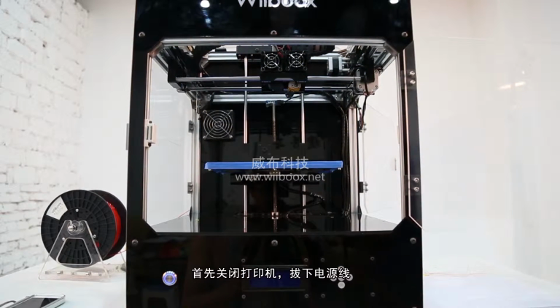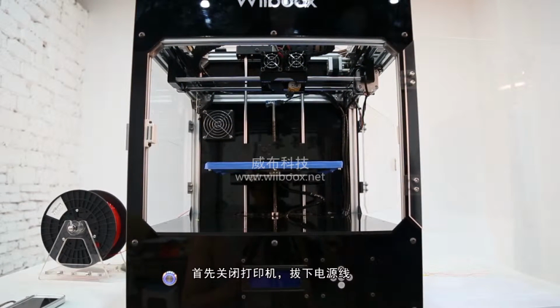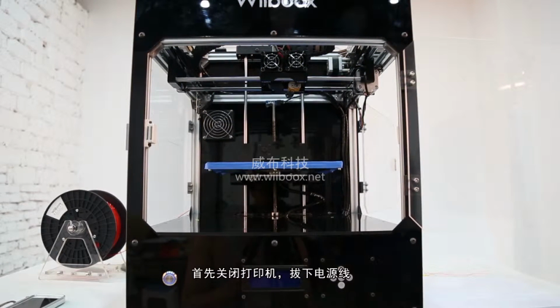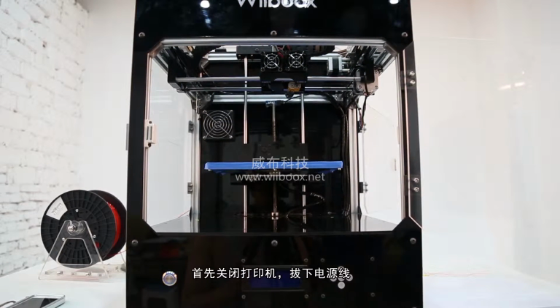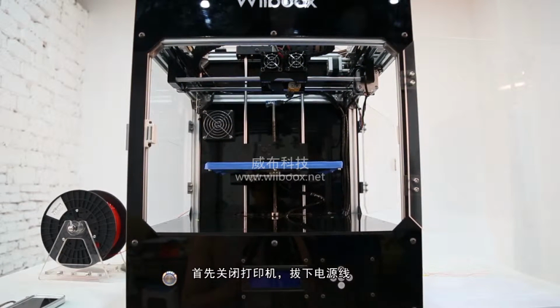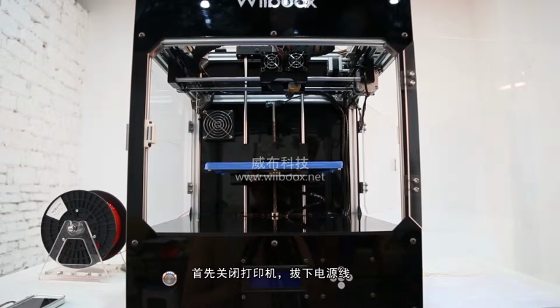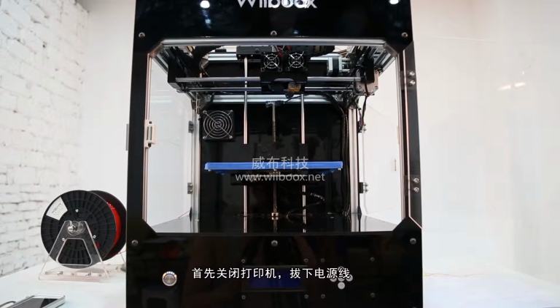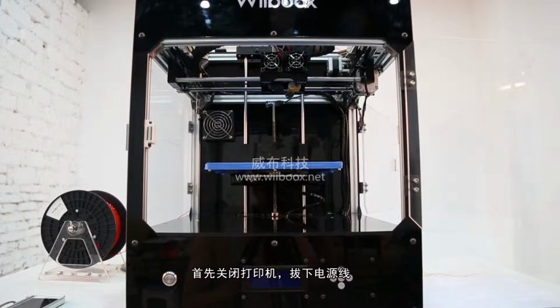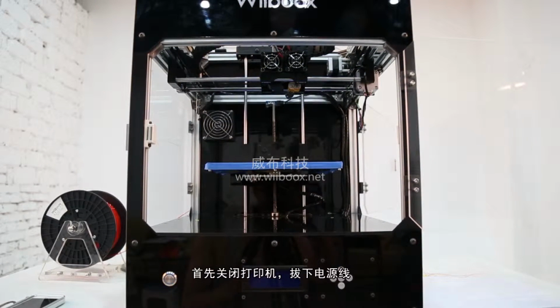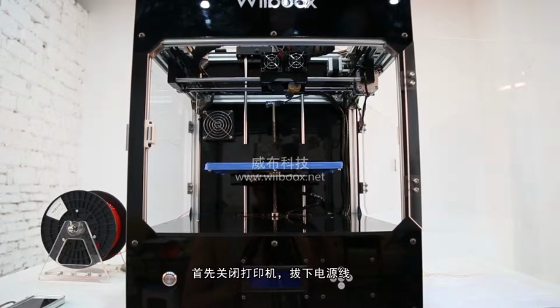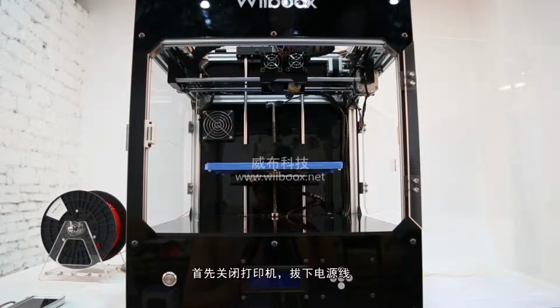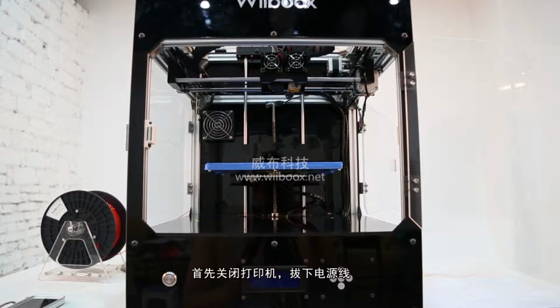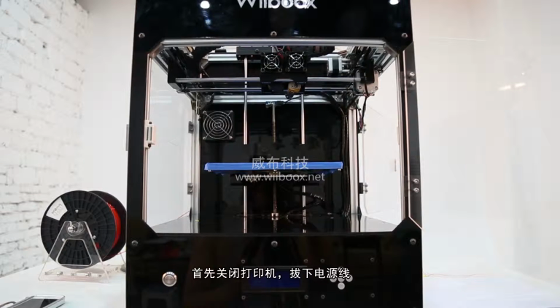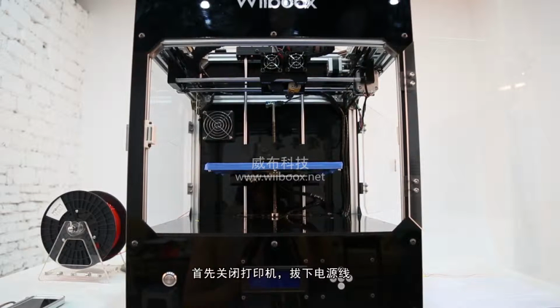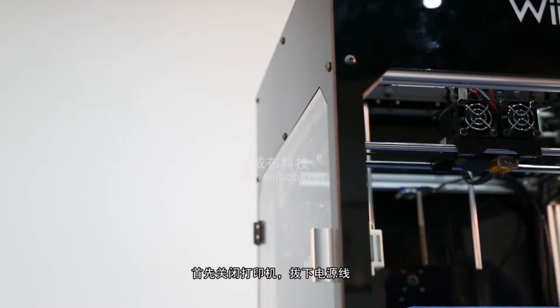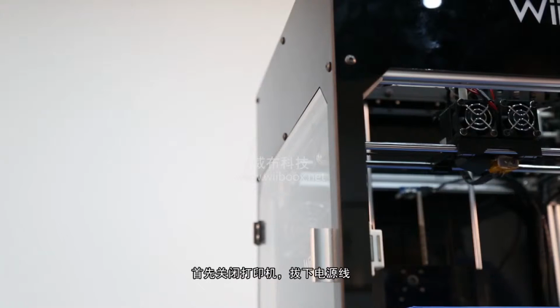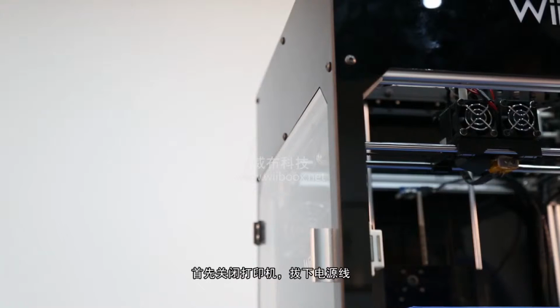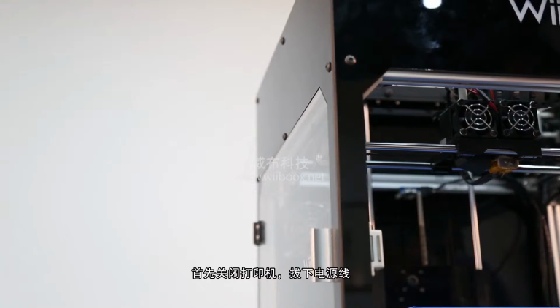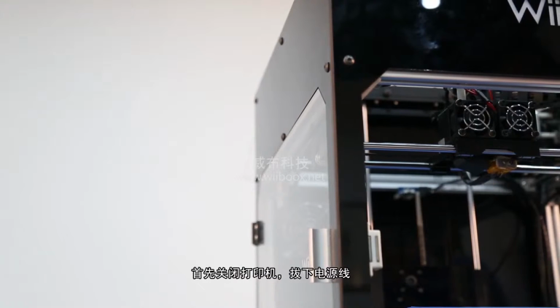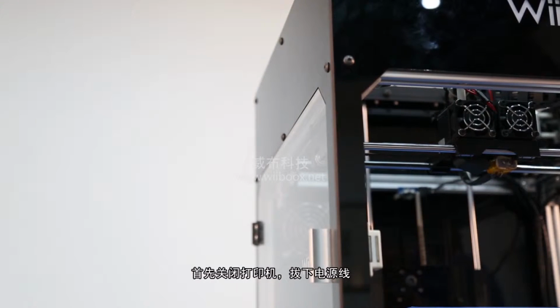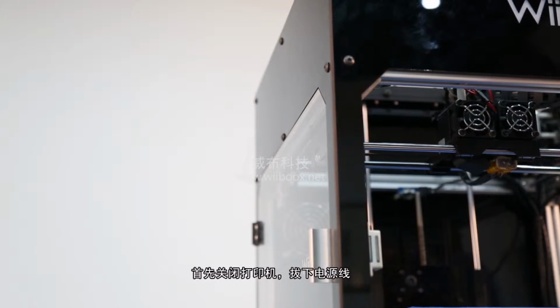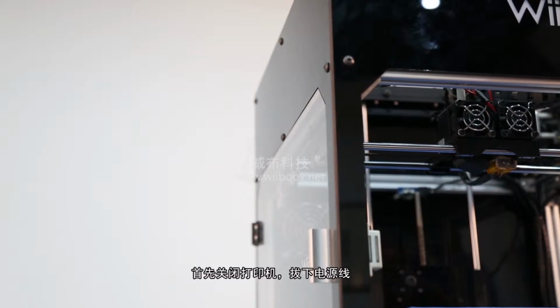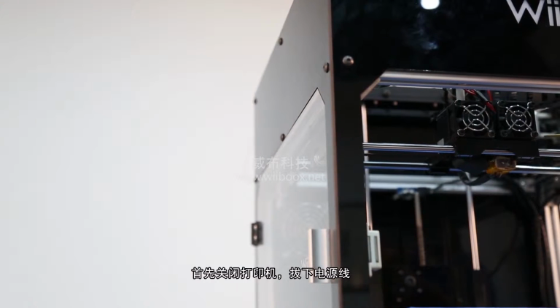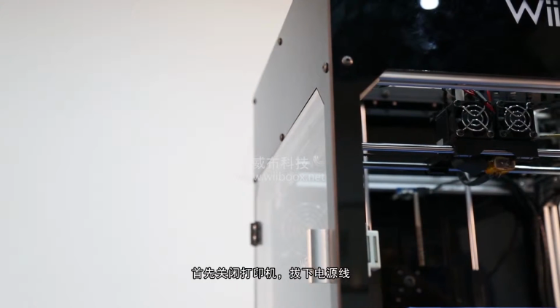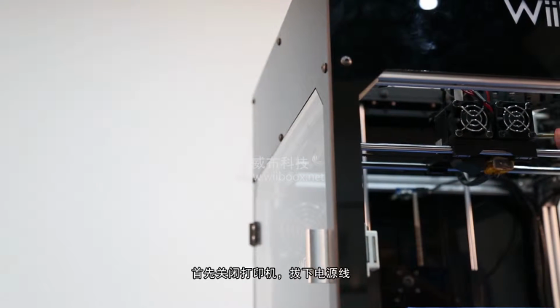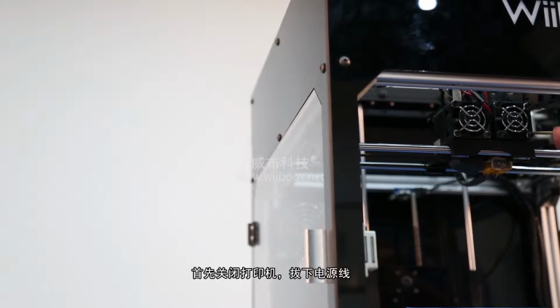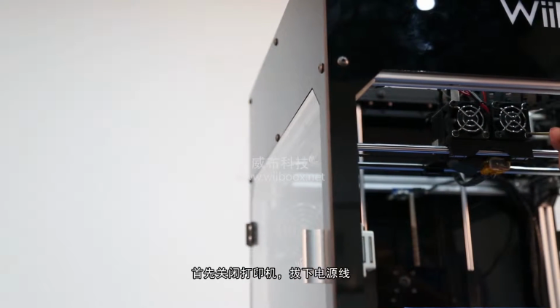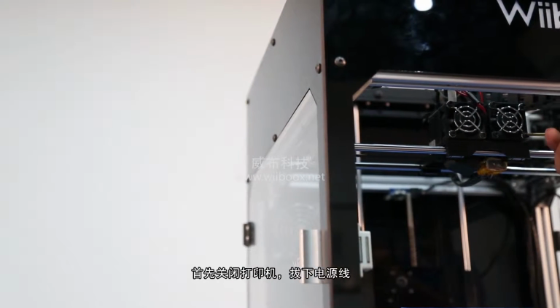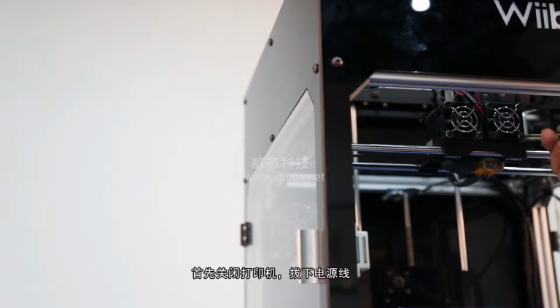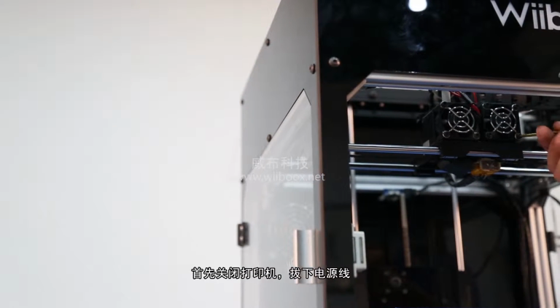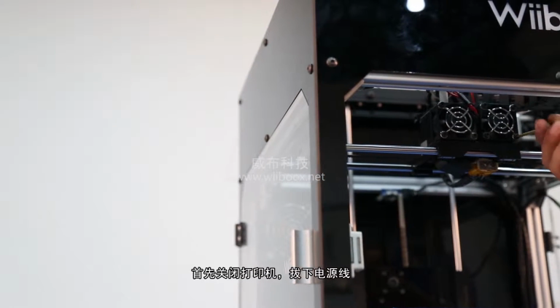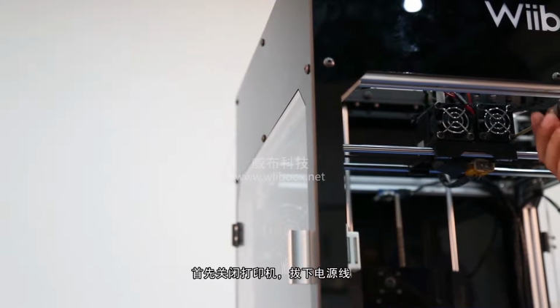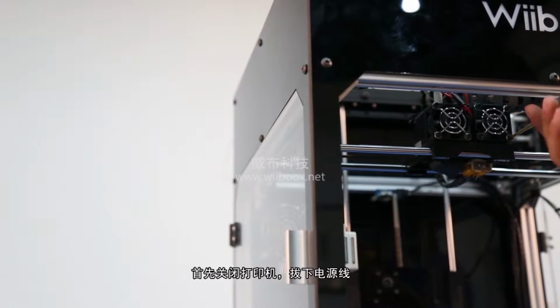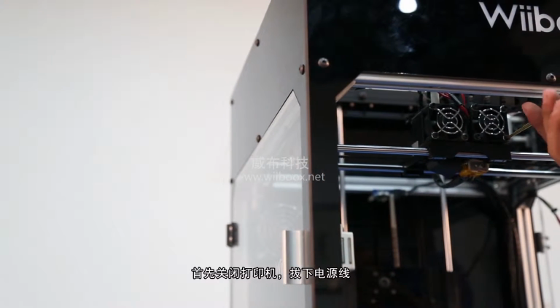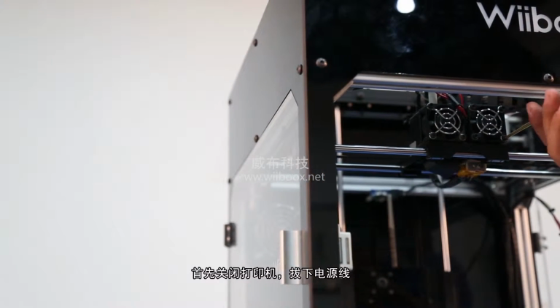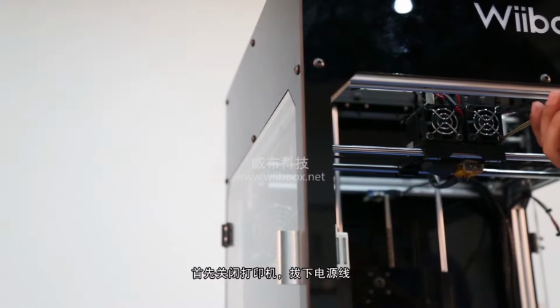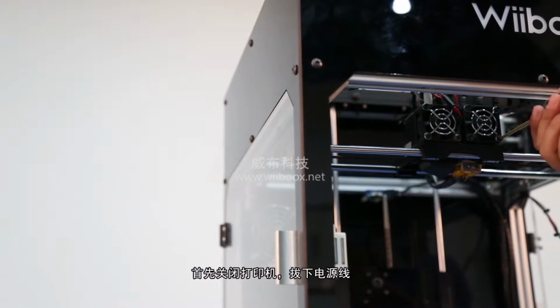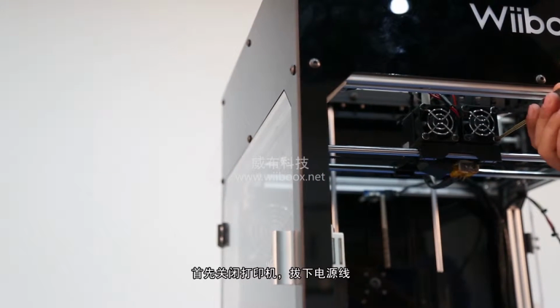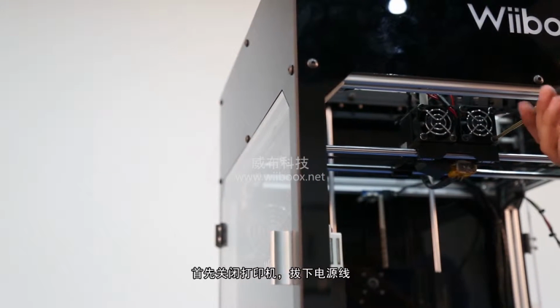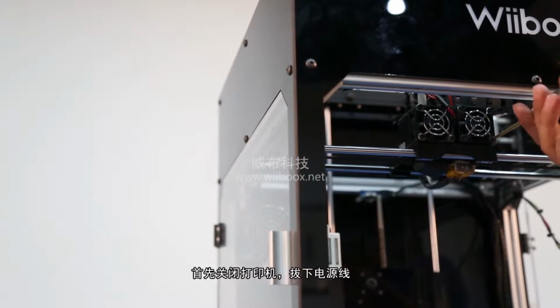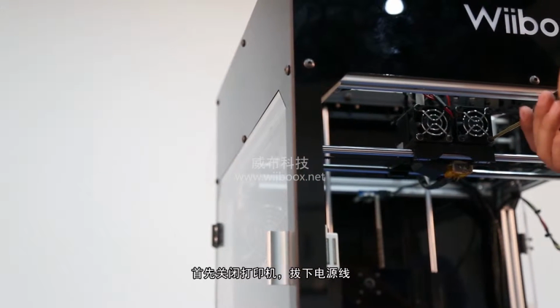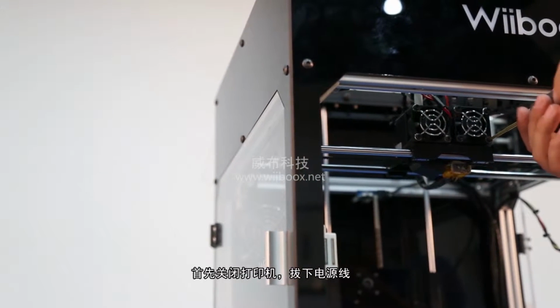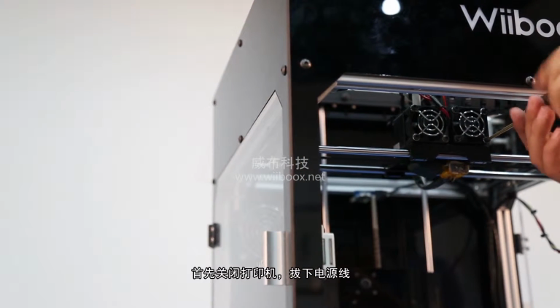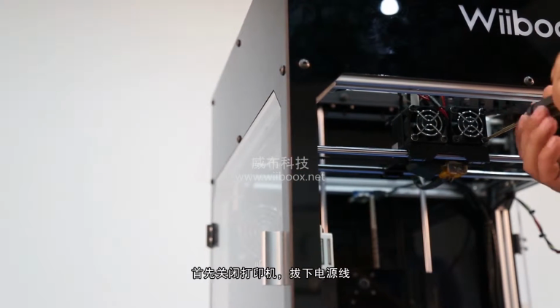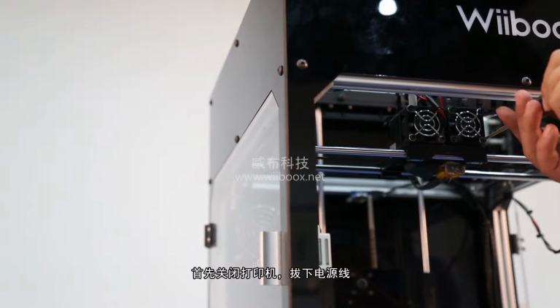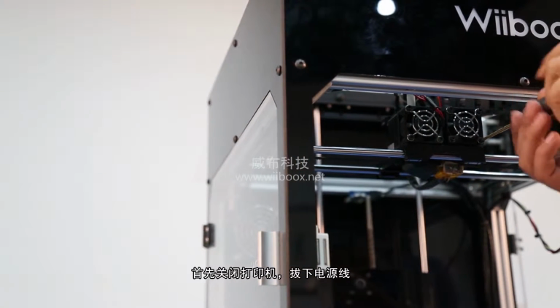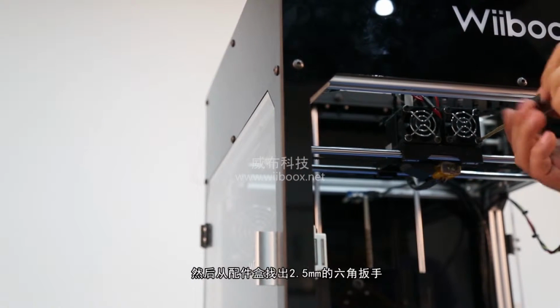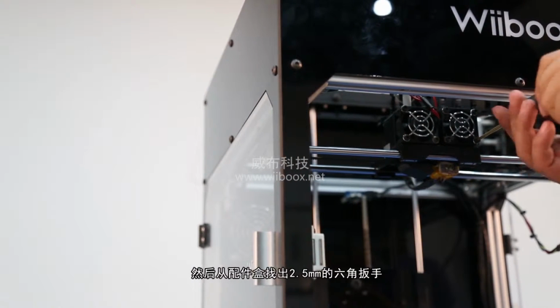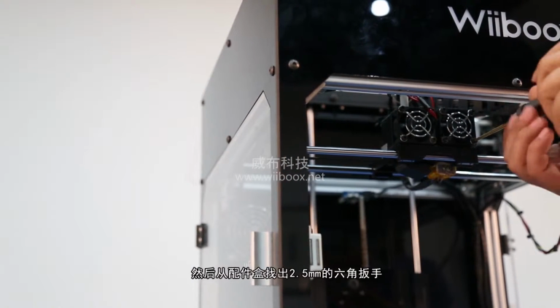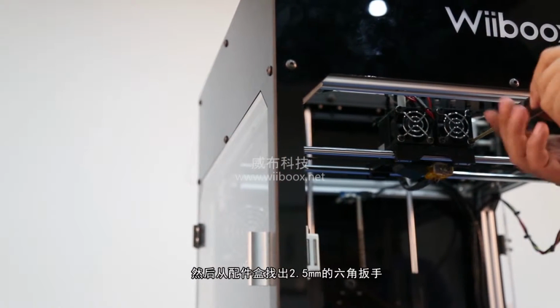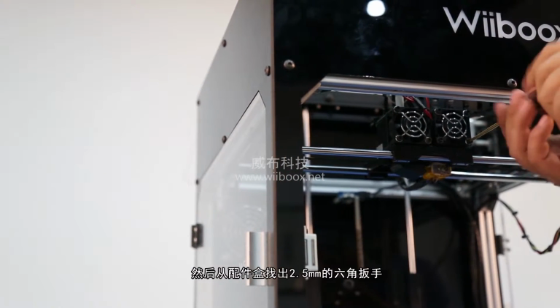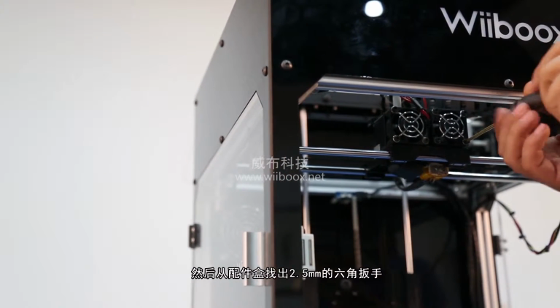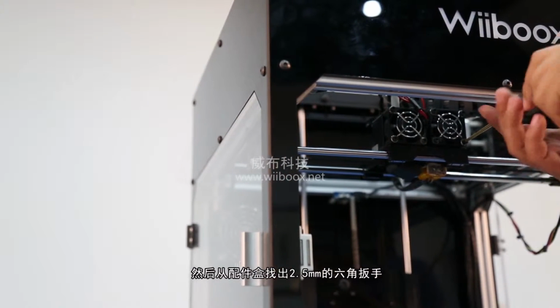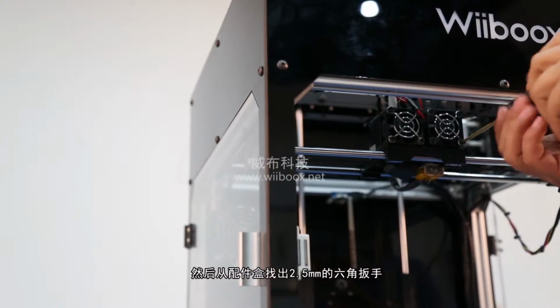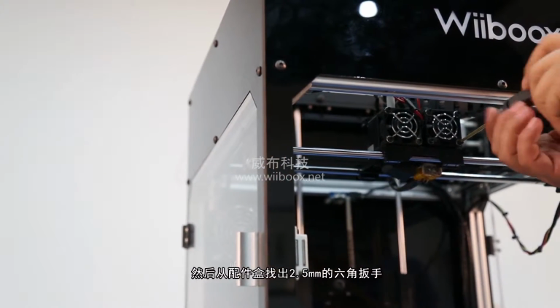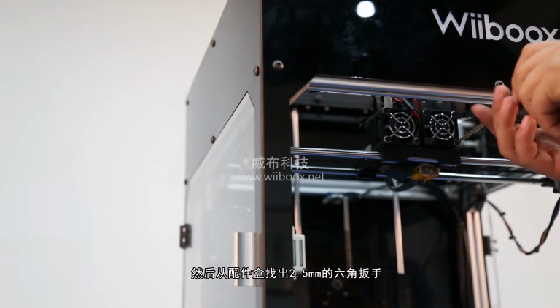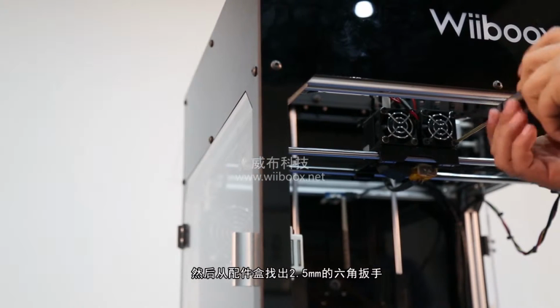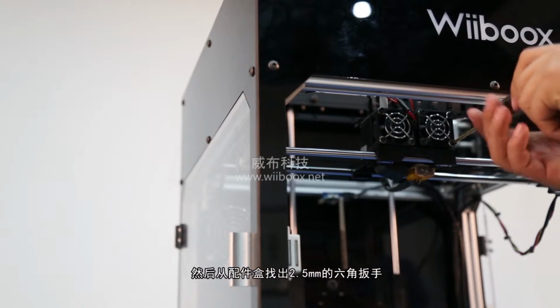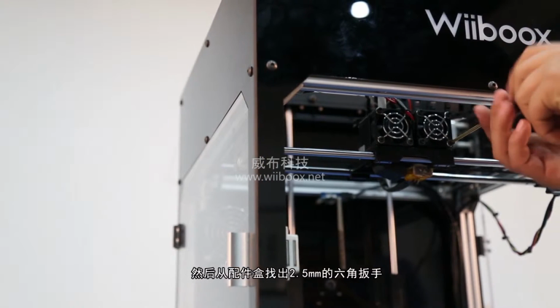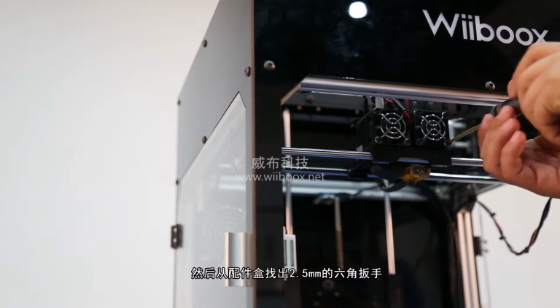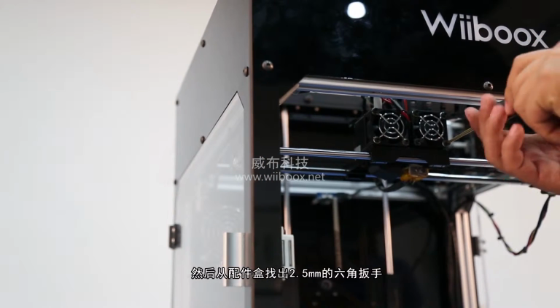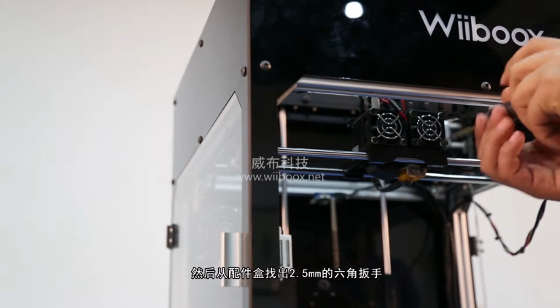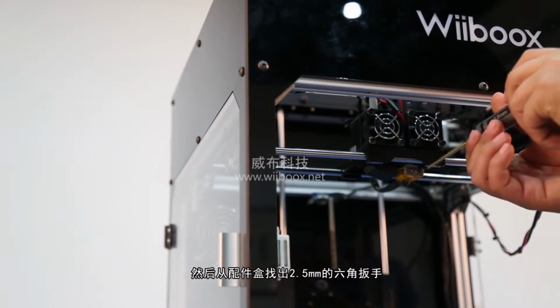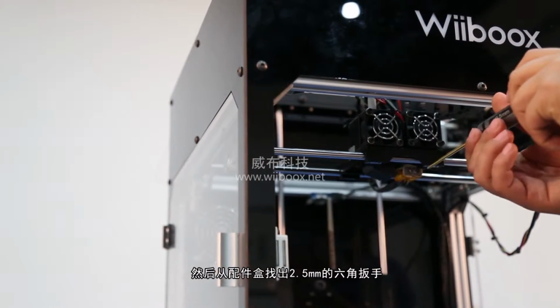First, switch off your WeBooks 3D printer and unplug the power supply. Open the front door of the machine.